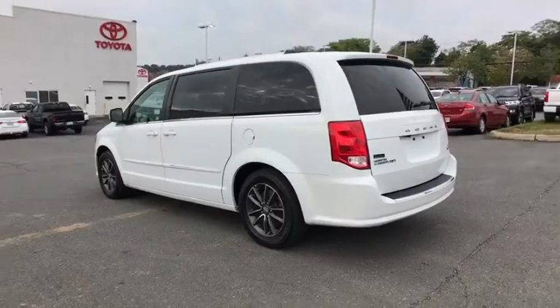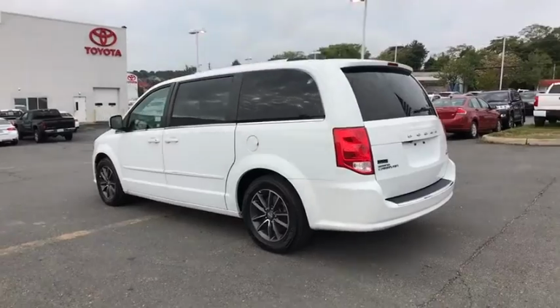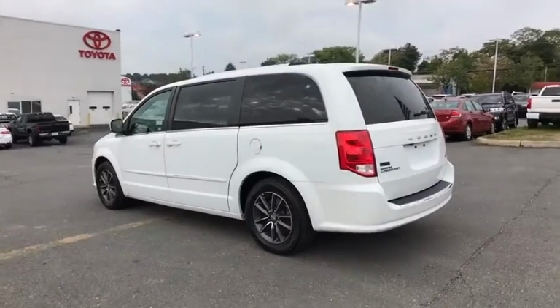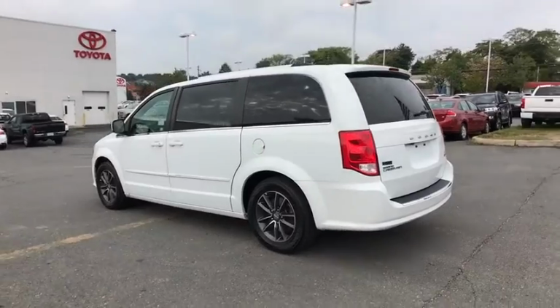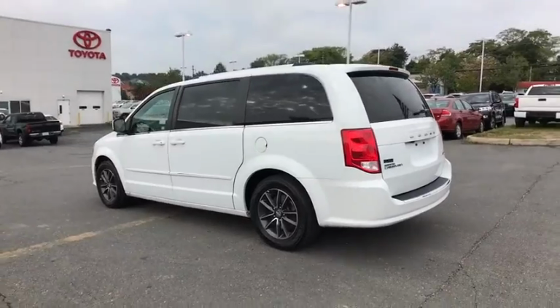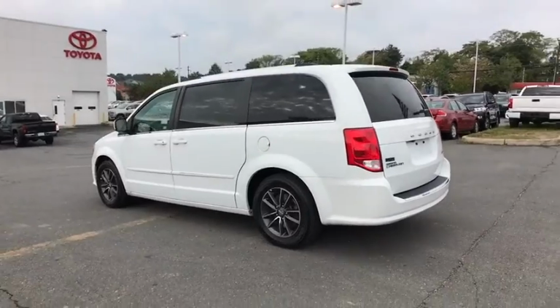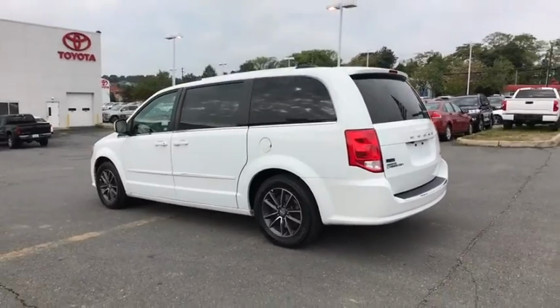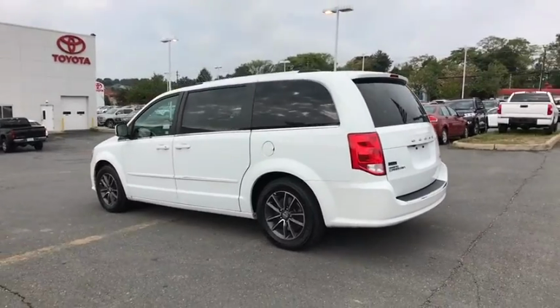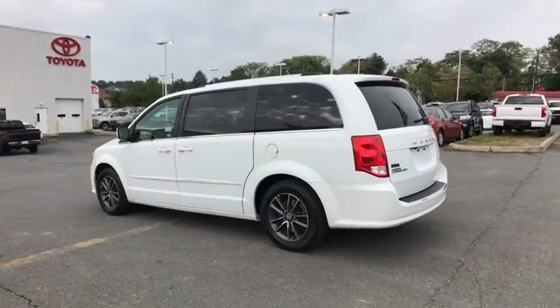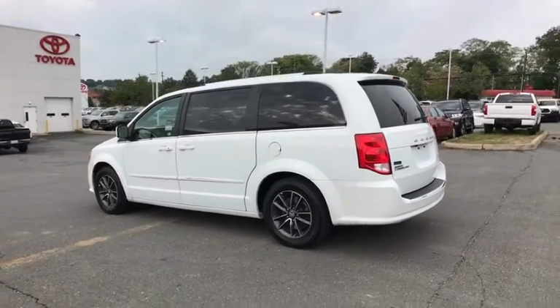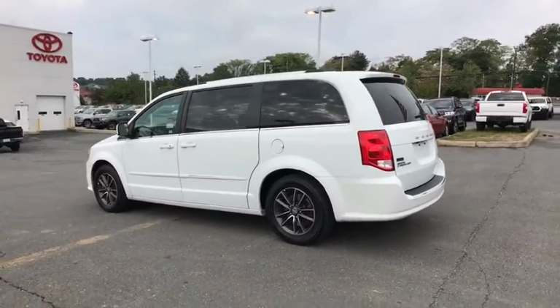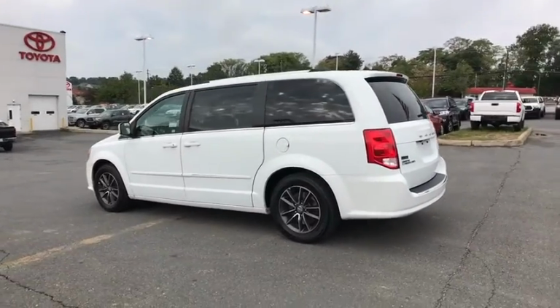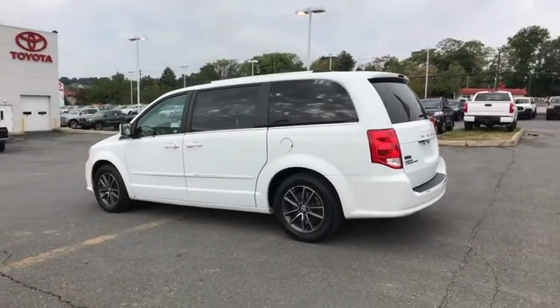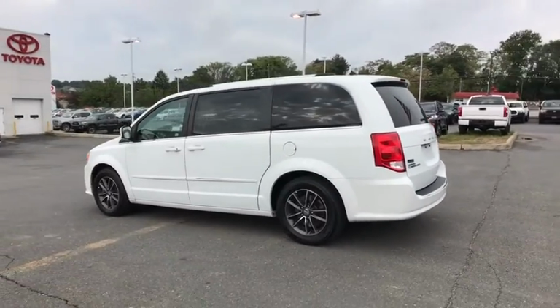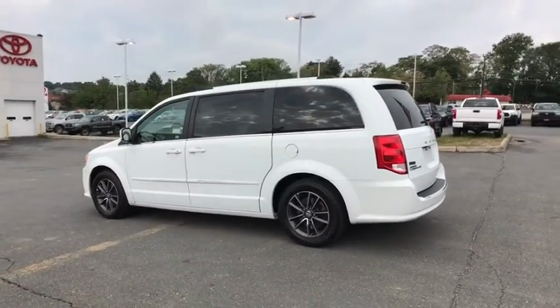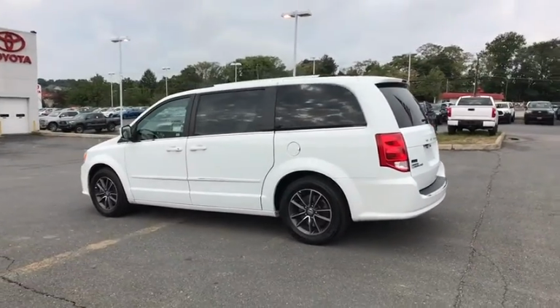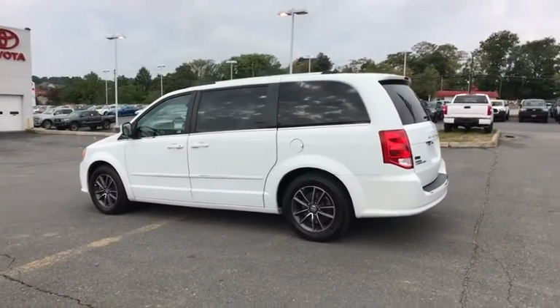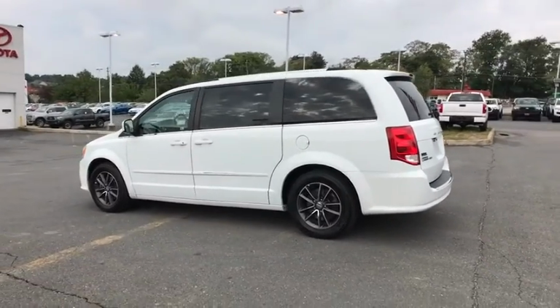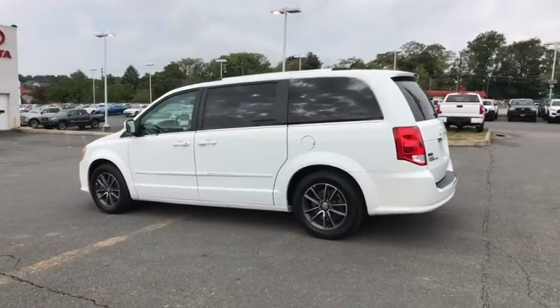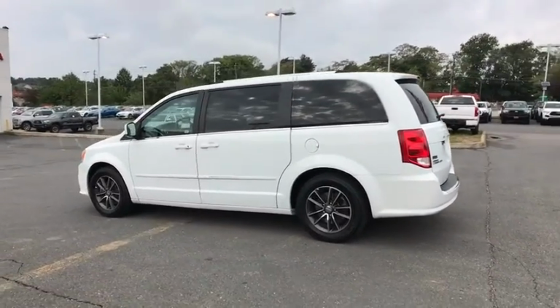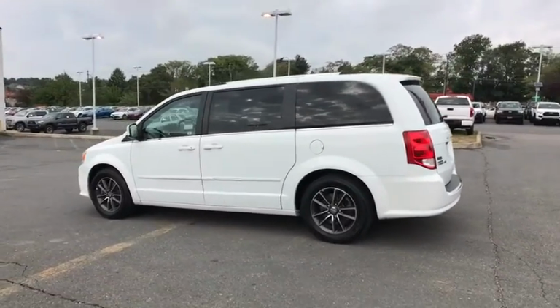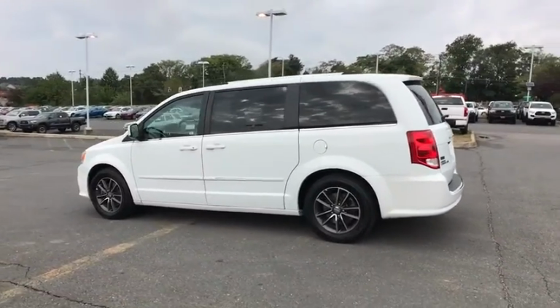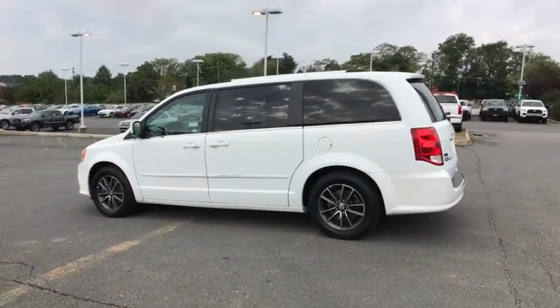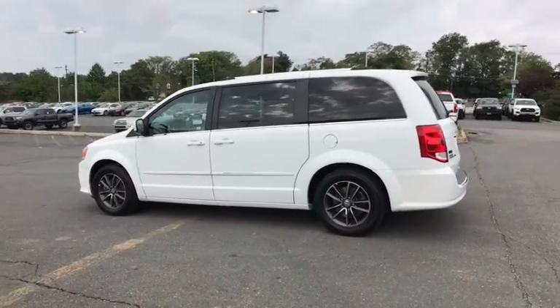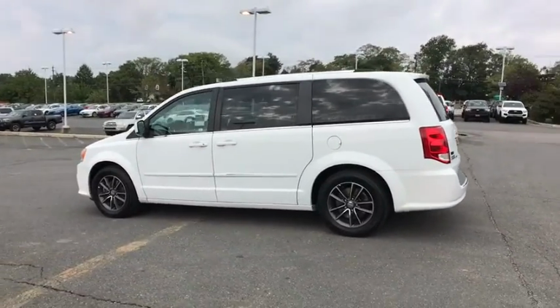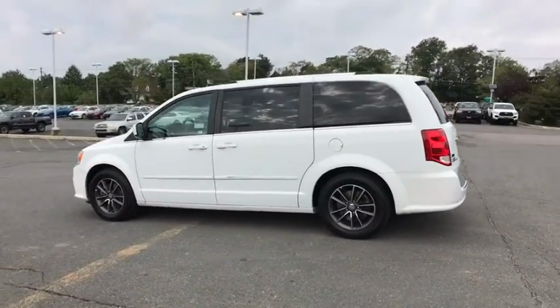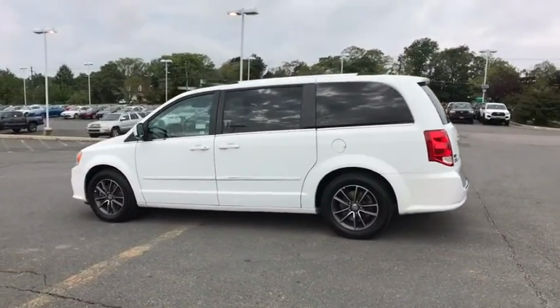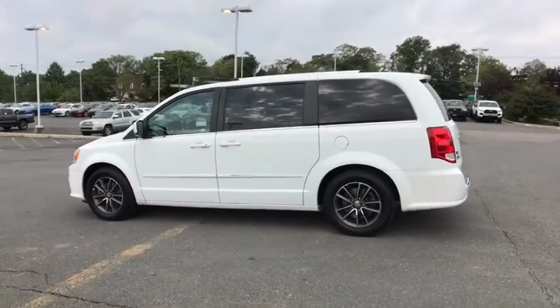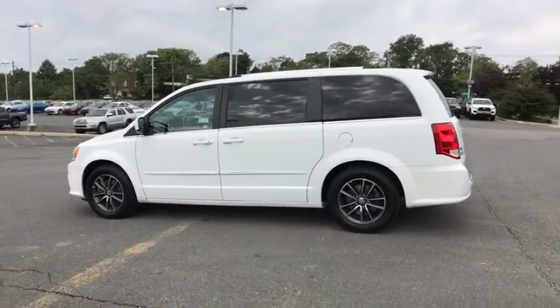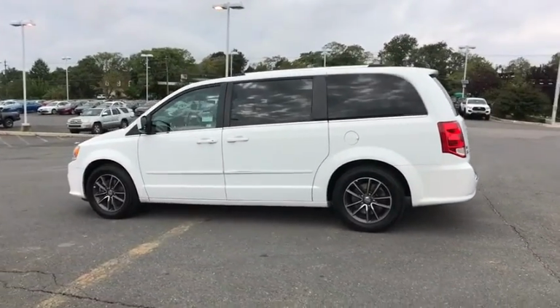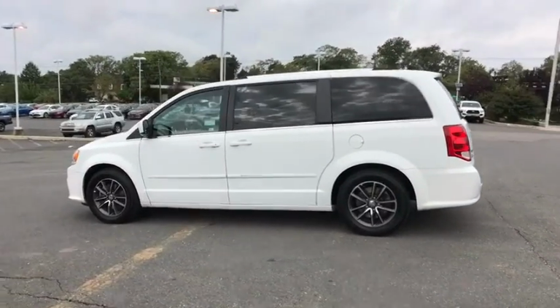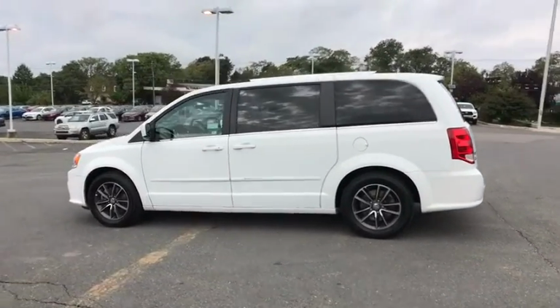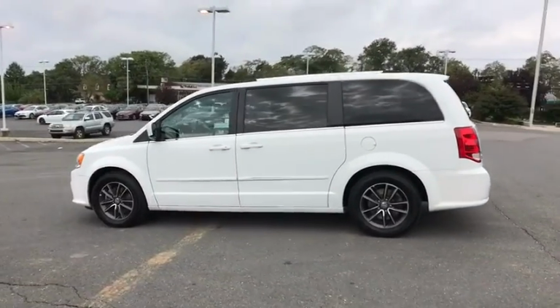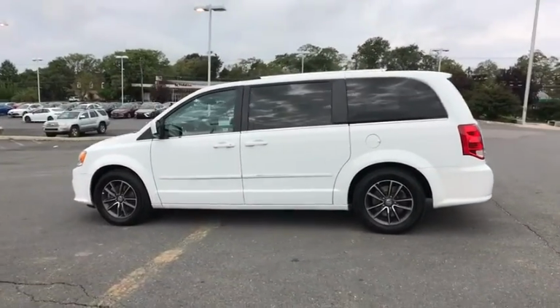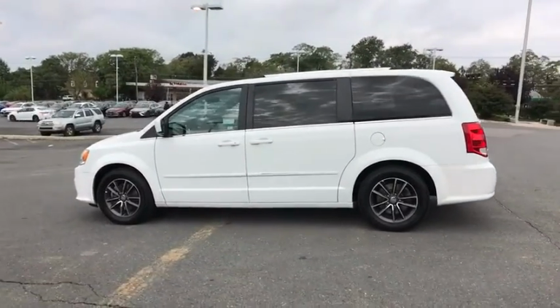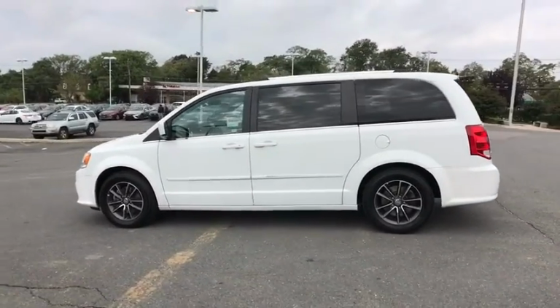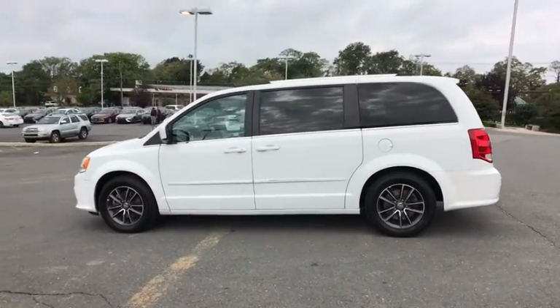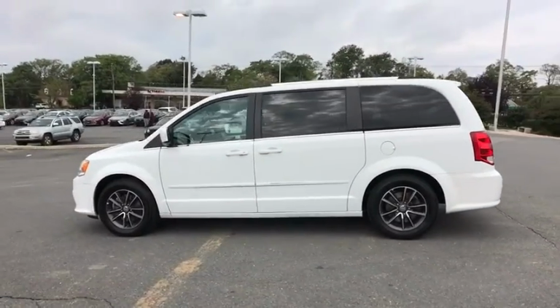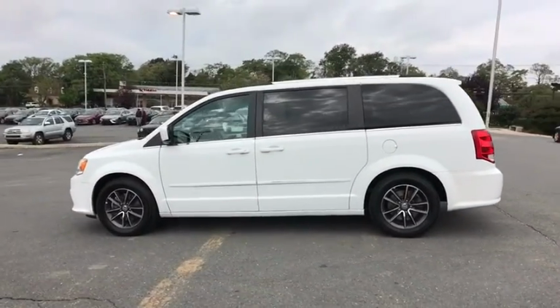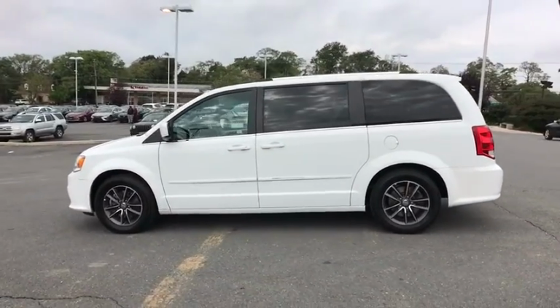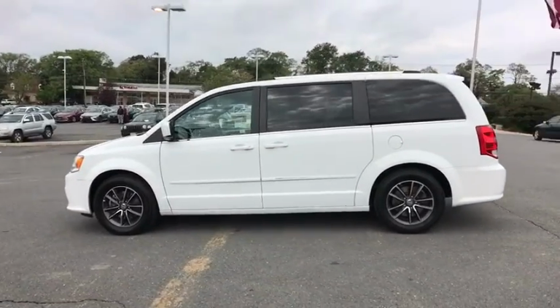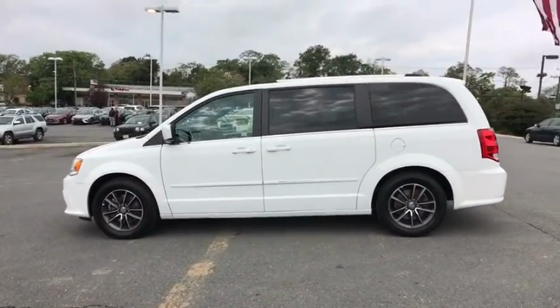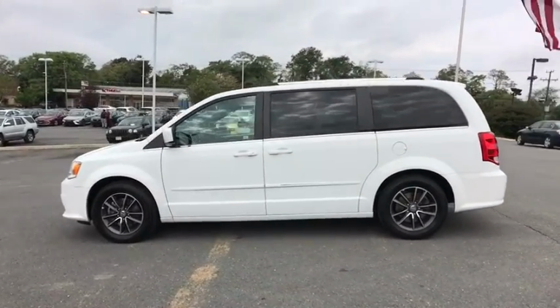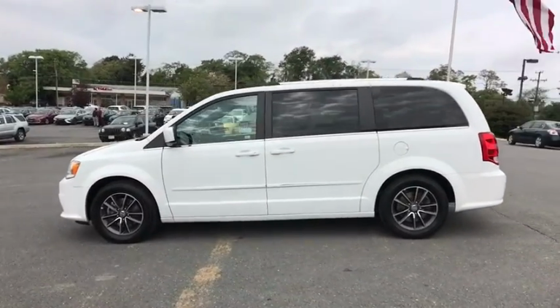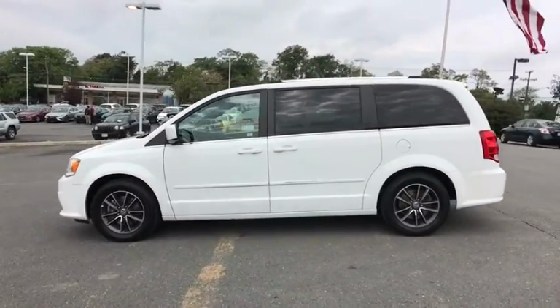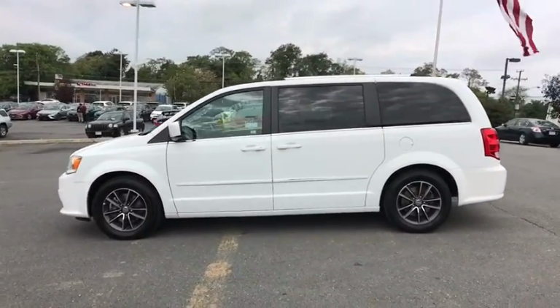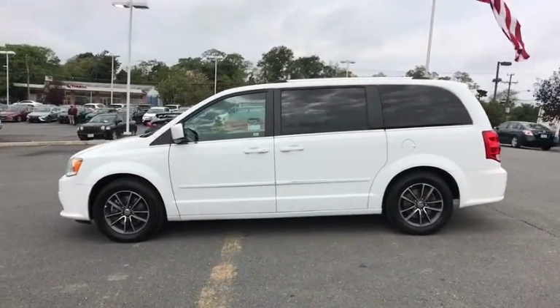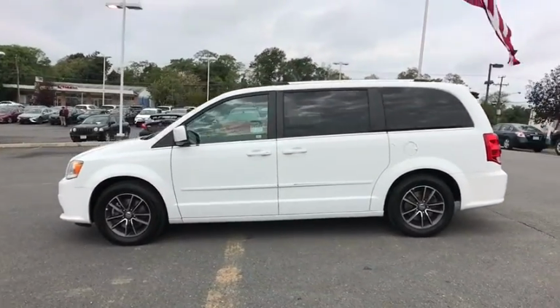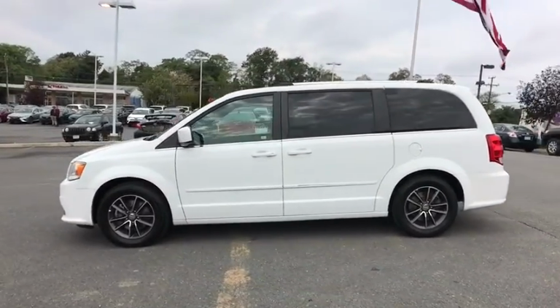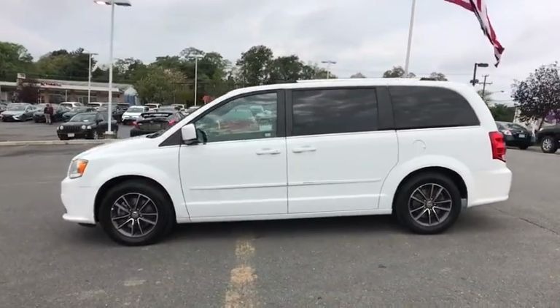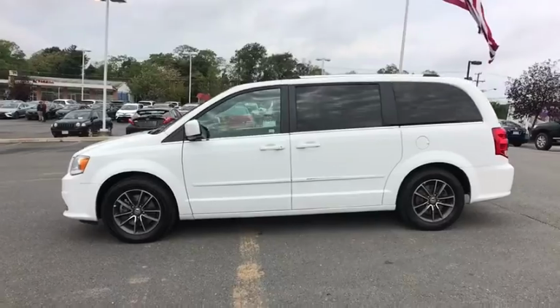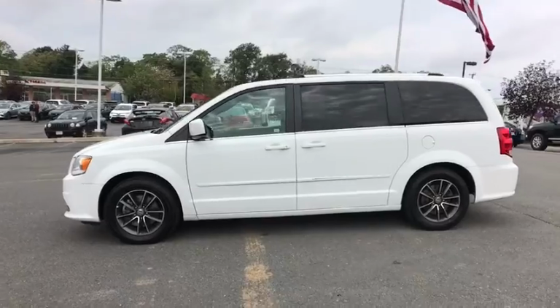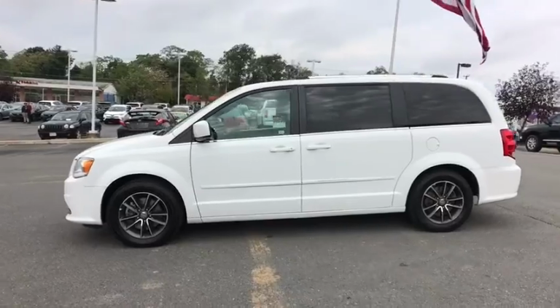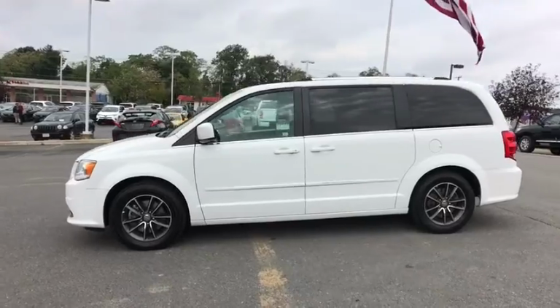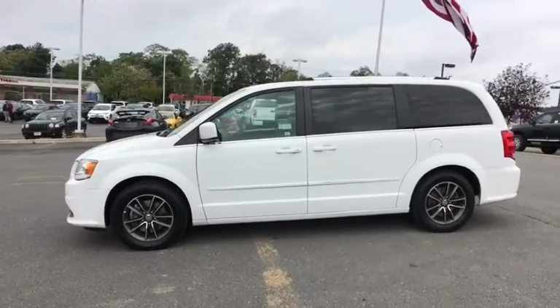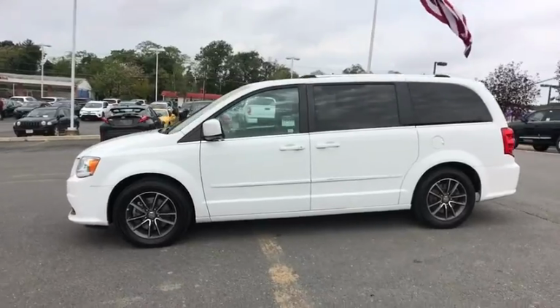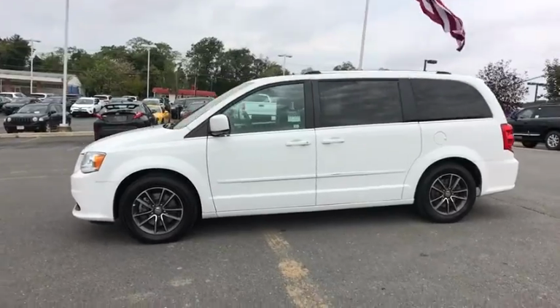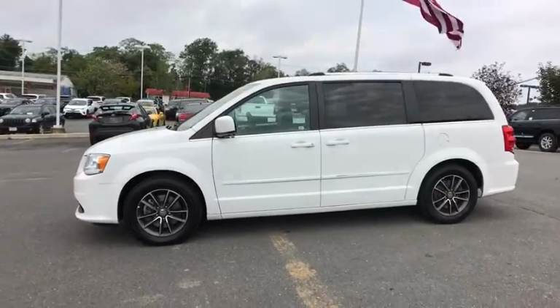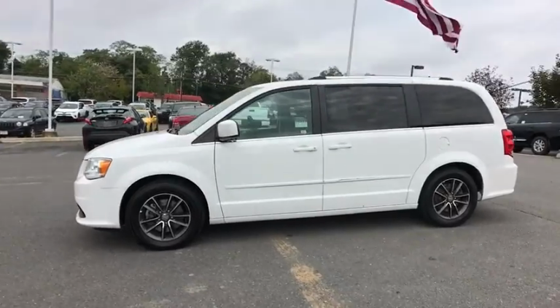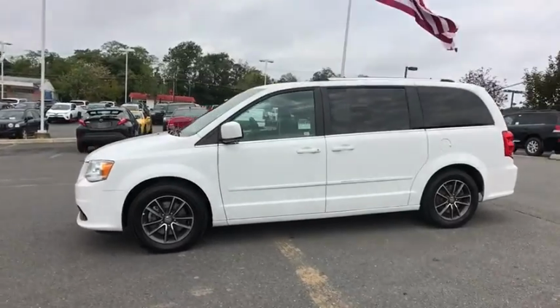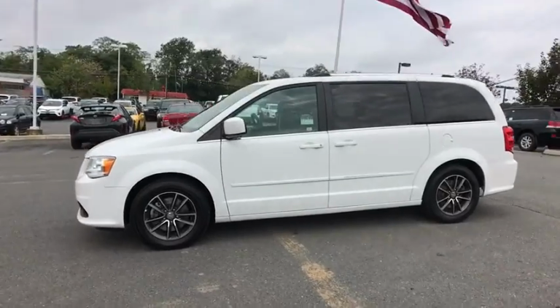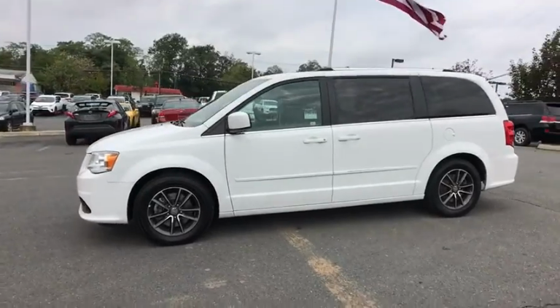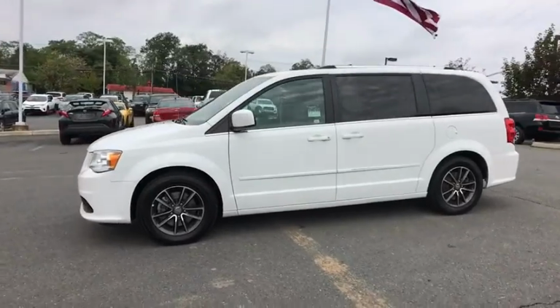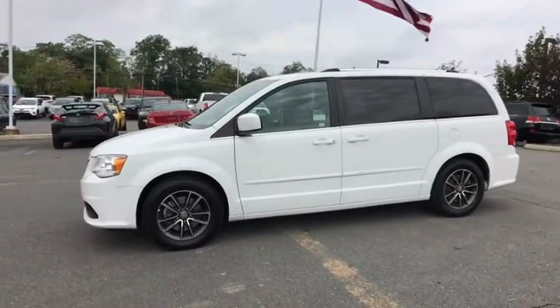Rear view camera. Tinted glass. Body color door handles. Roof rack. Low tire pressure warning. Come see the car for yourself.